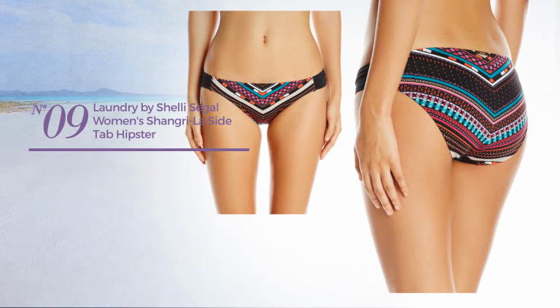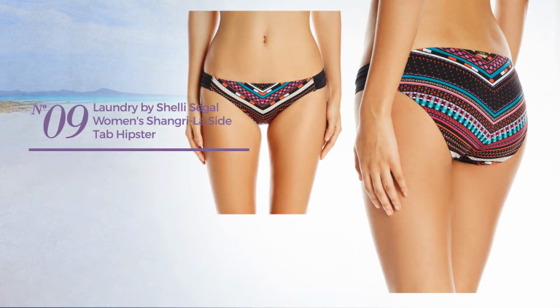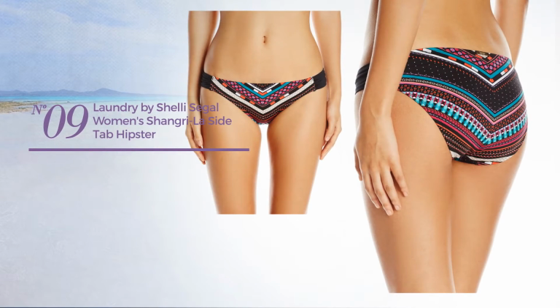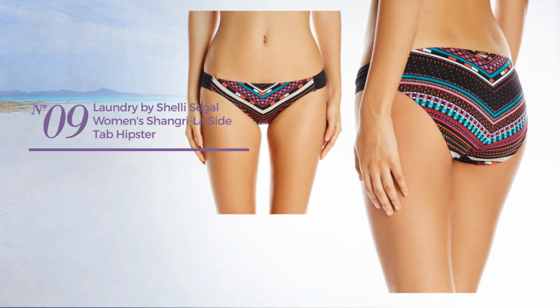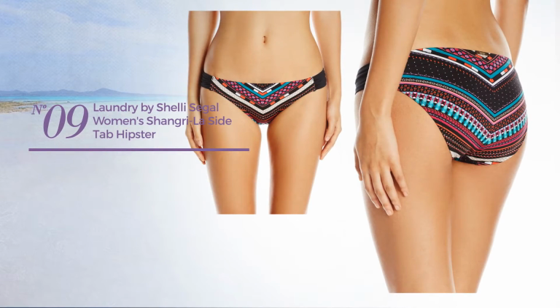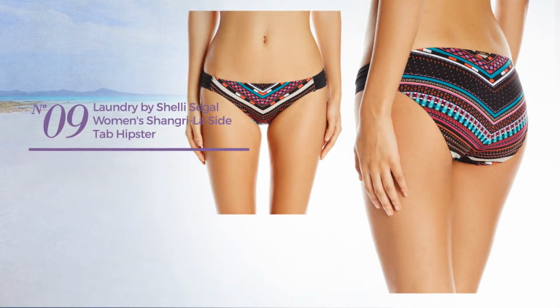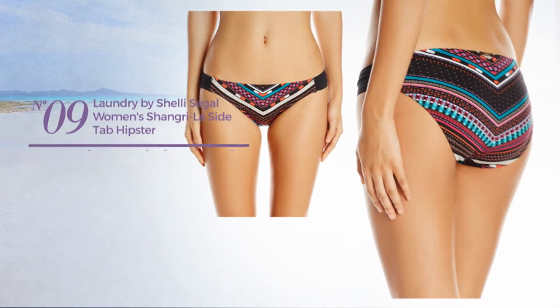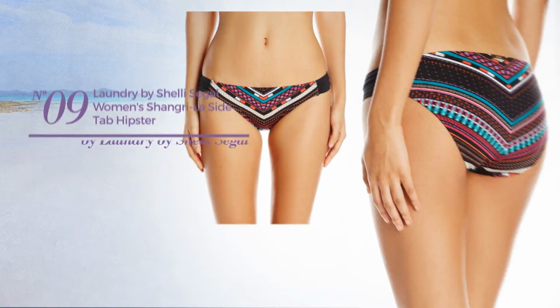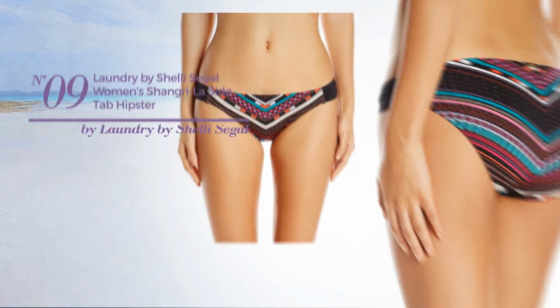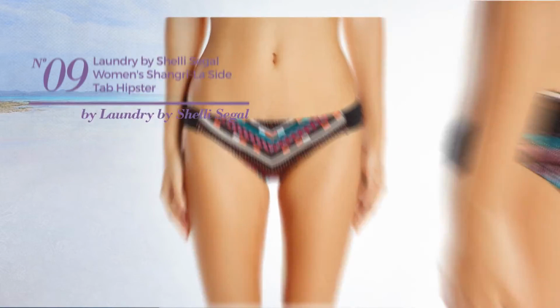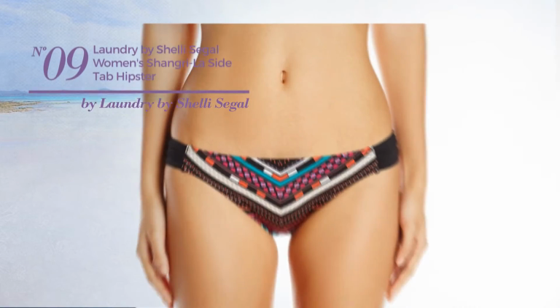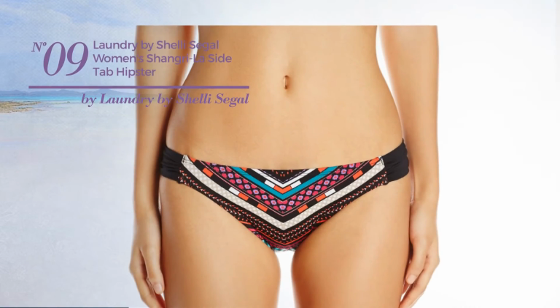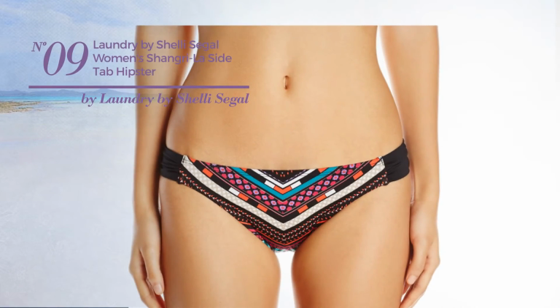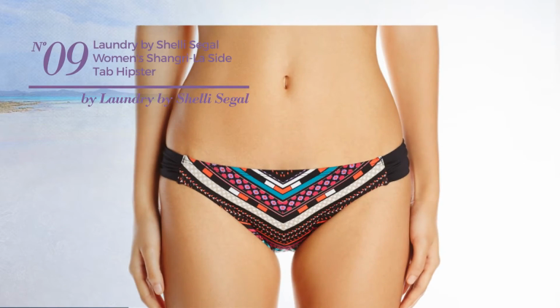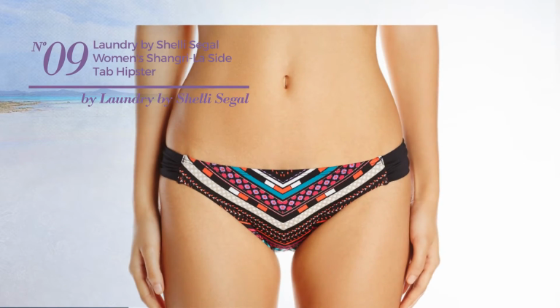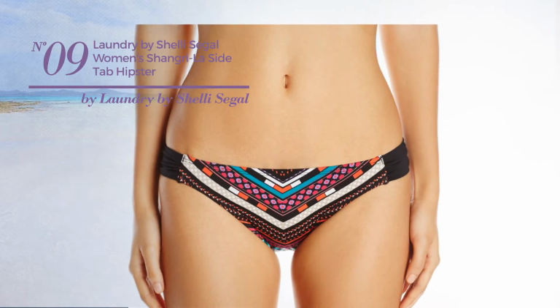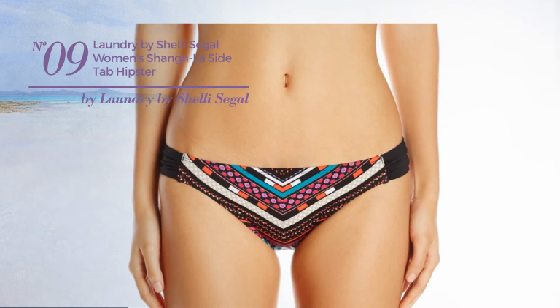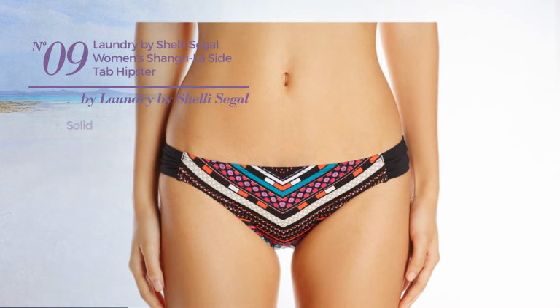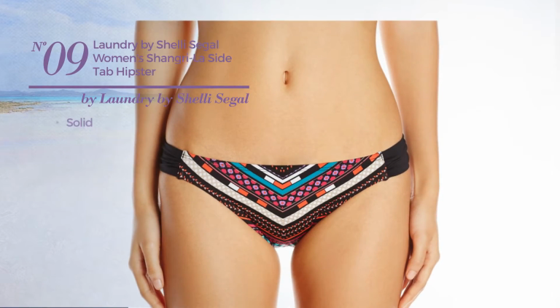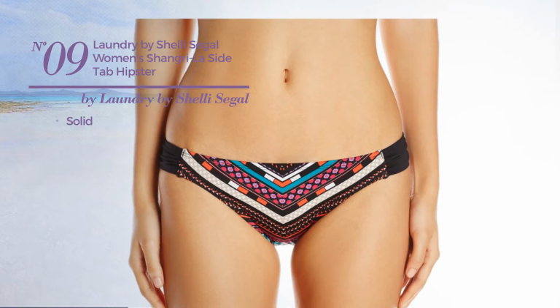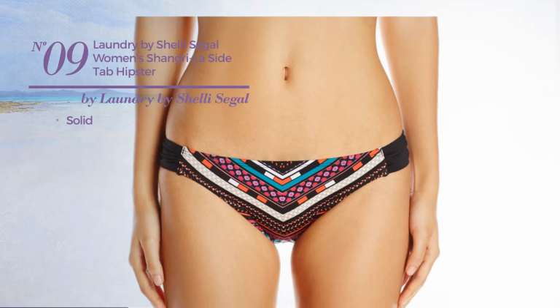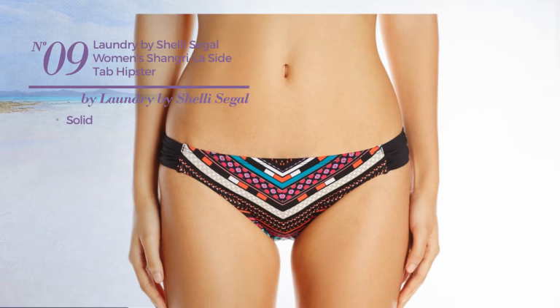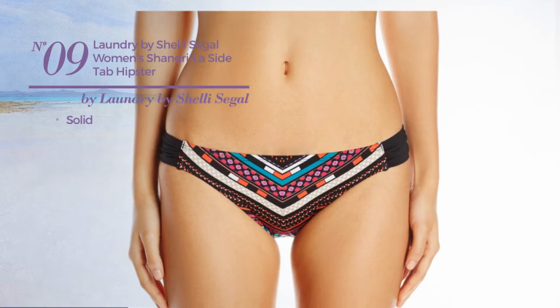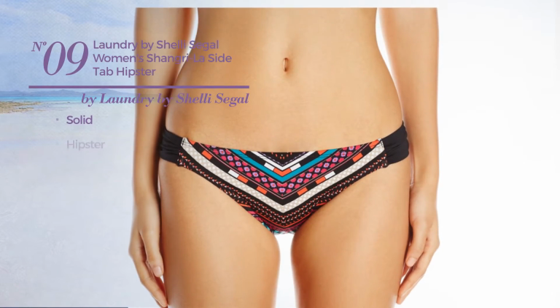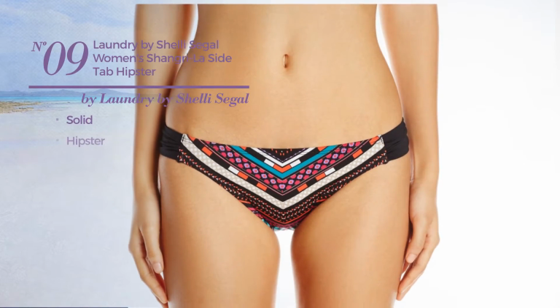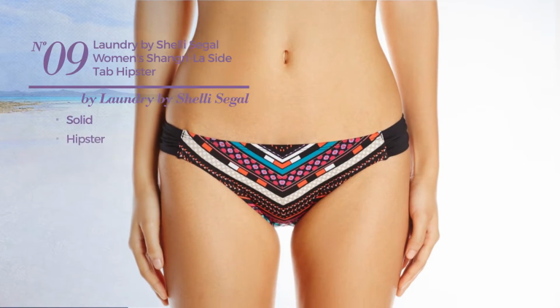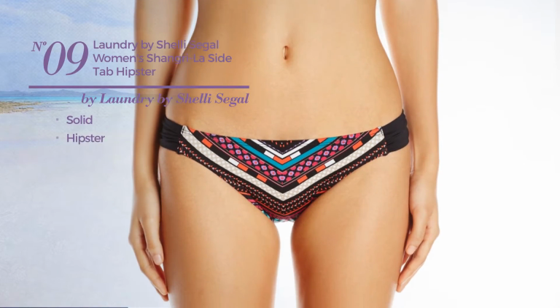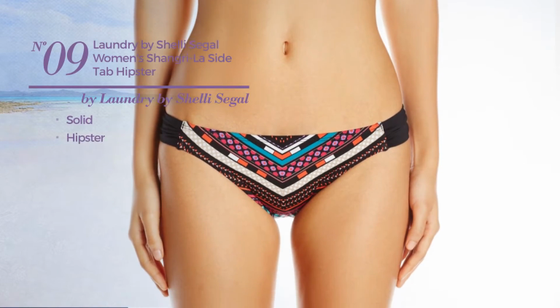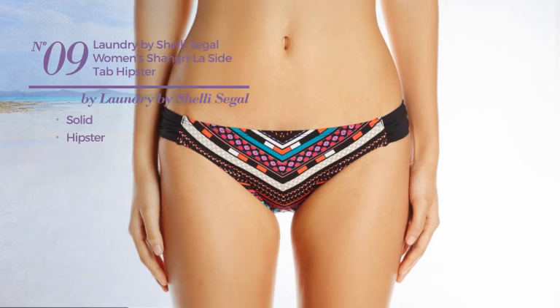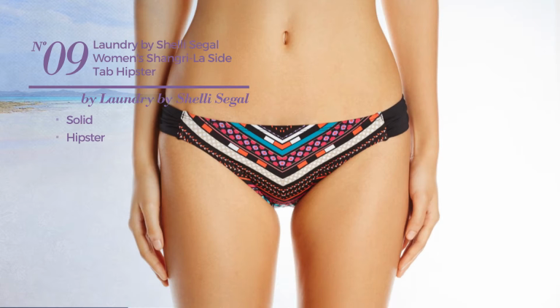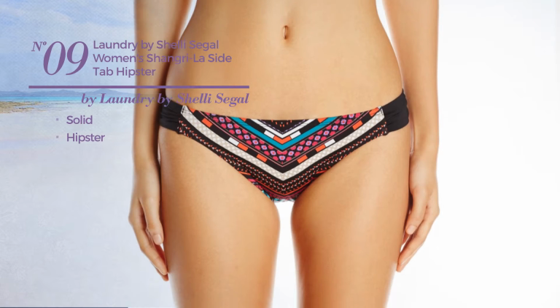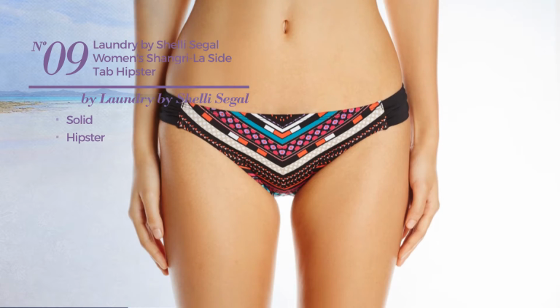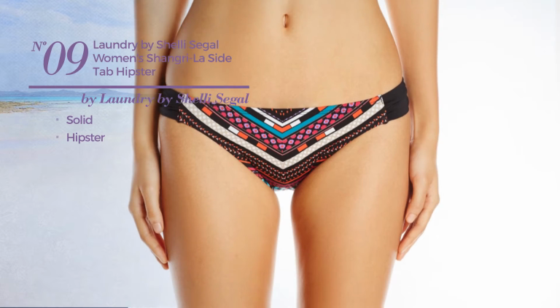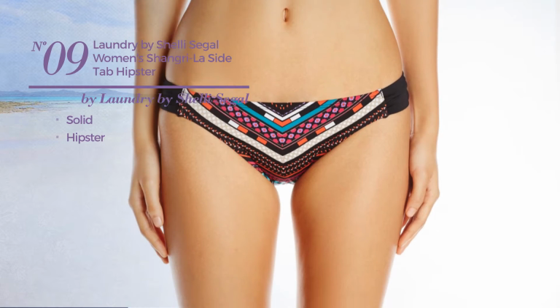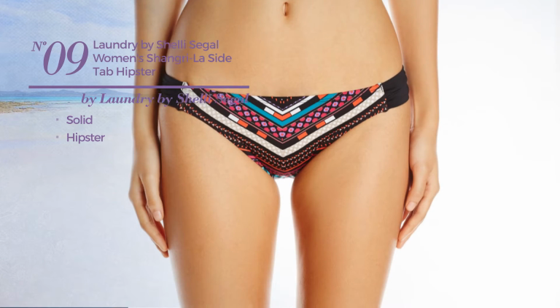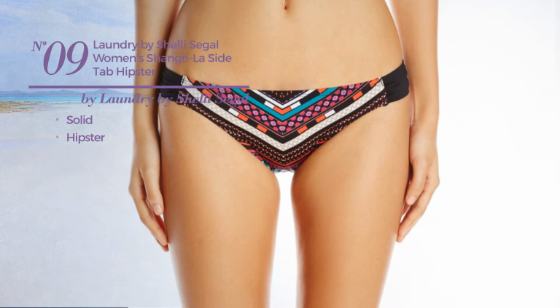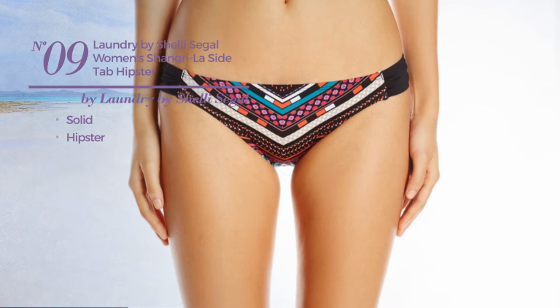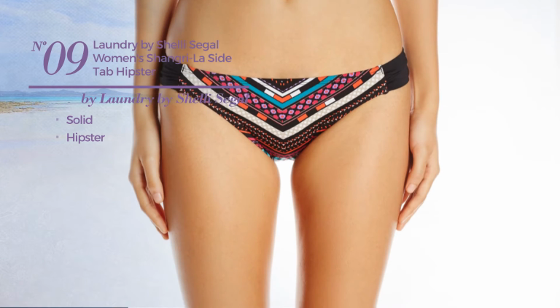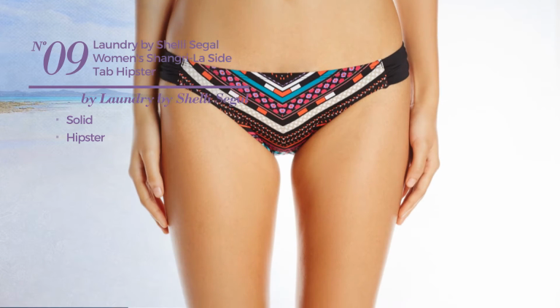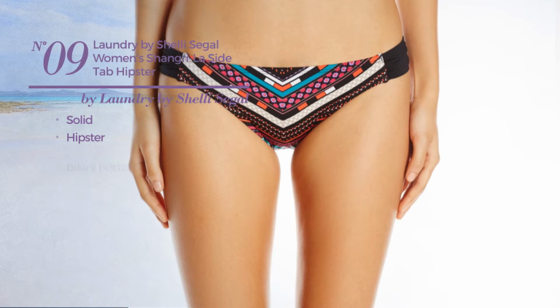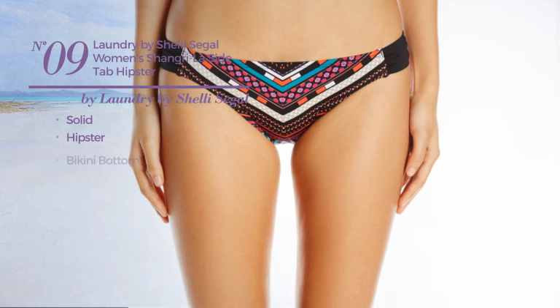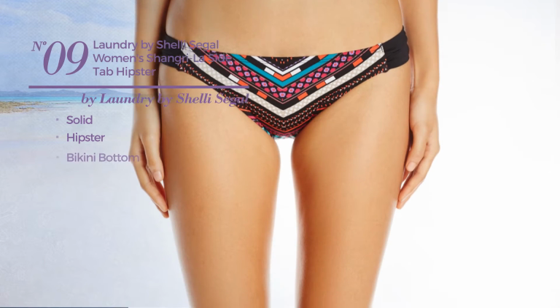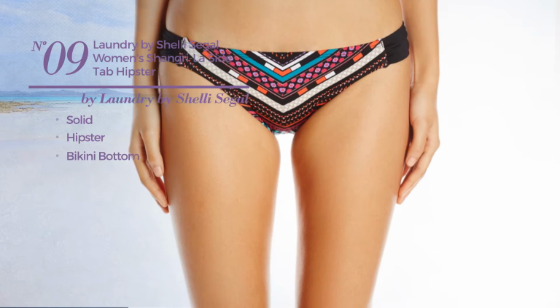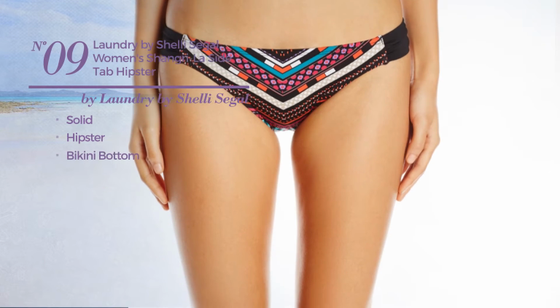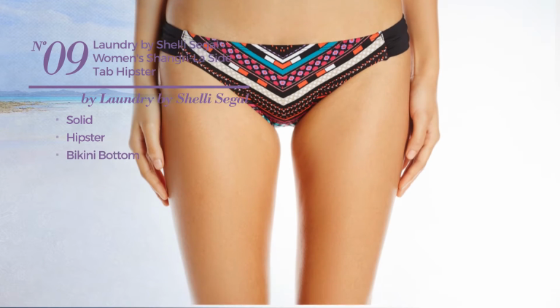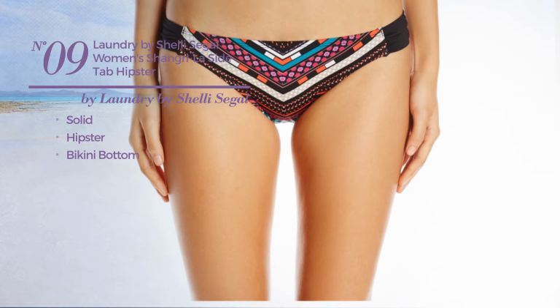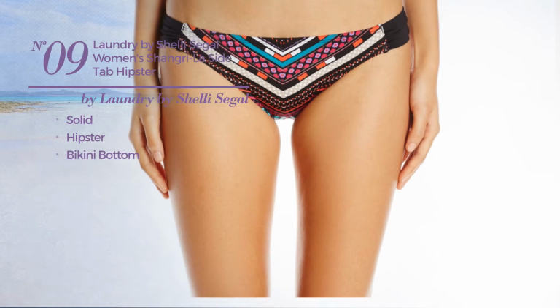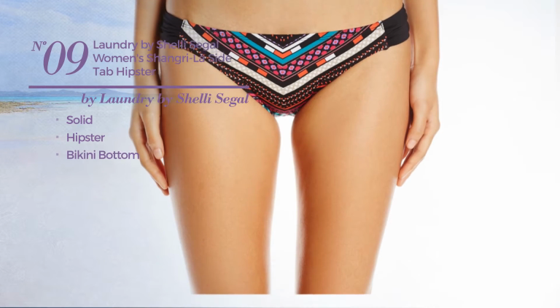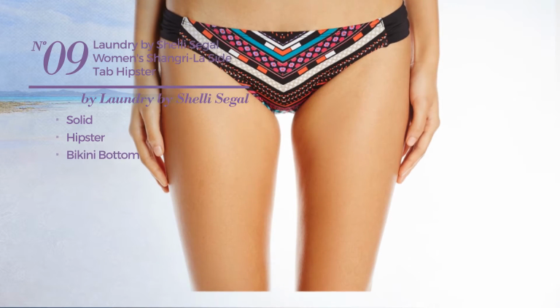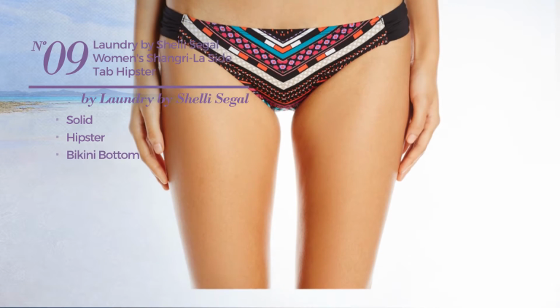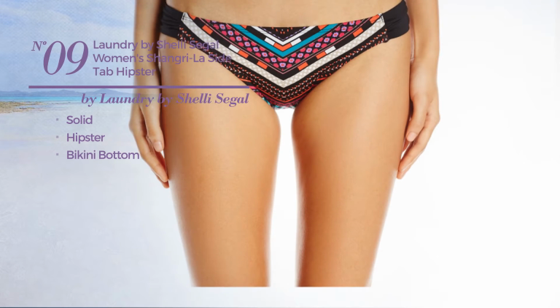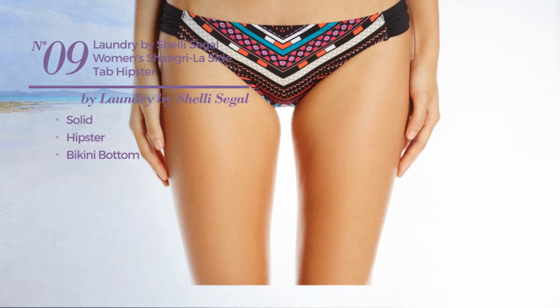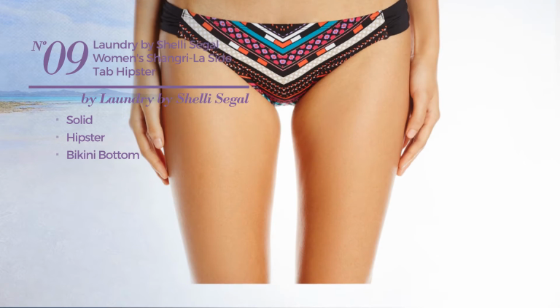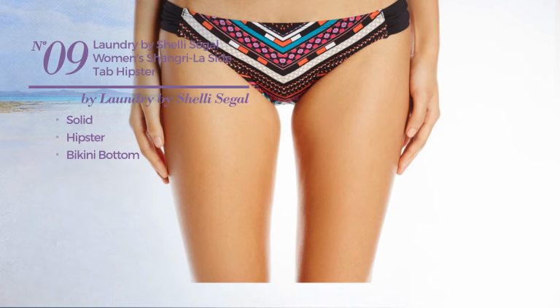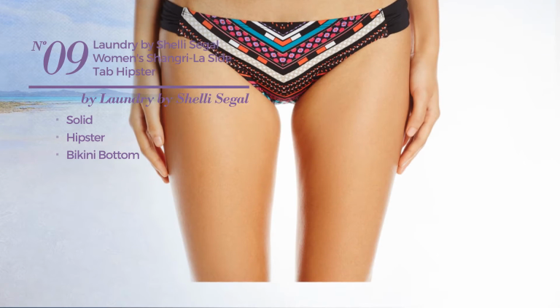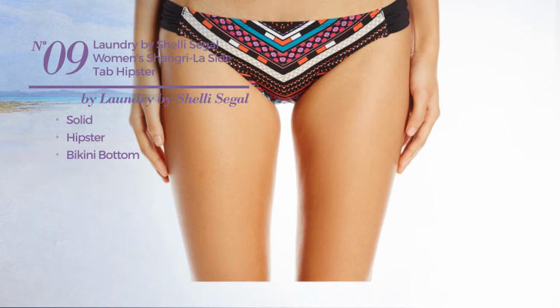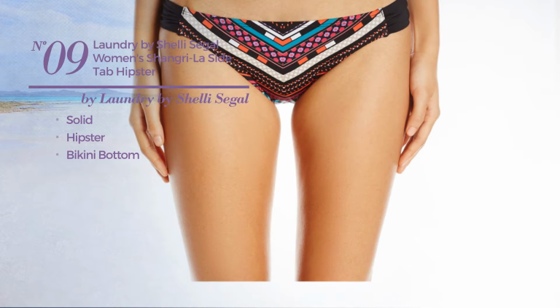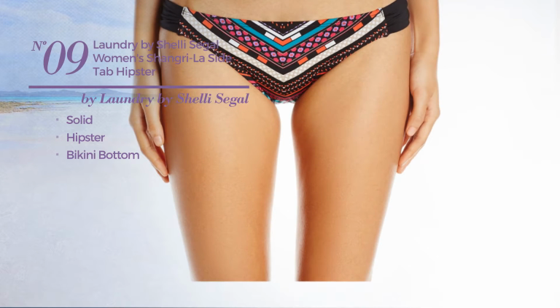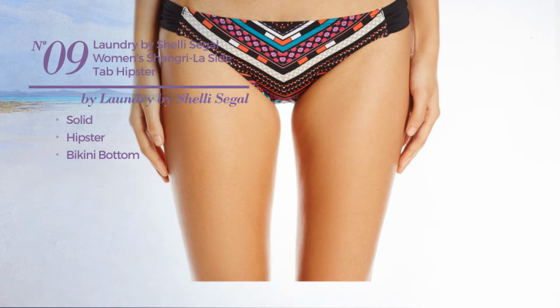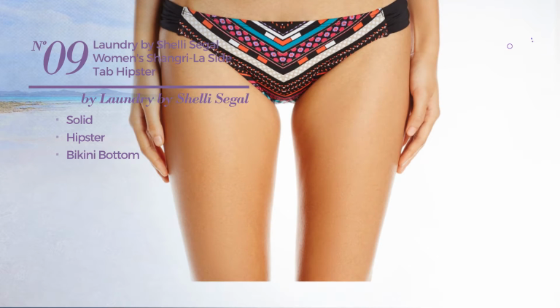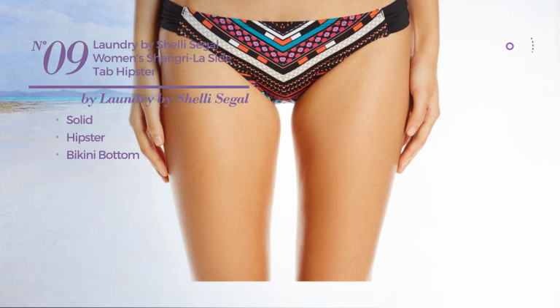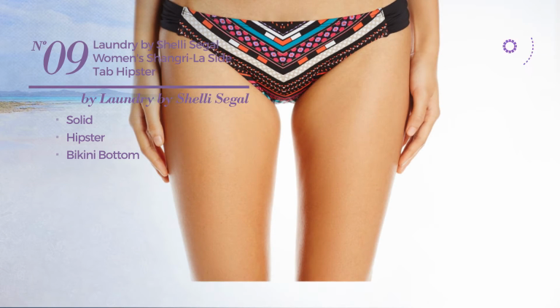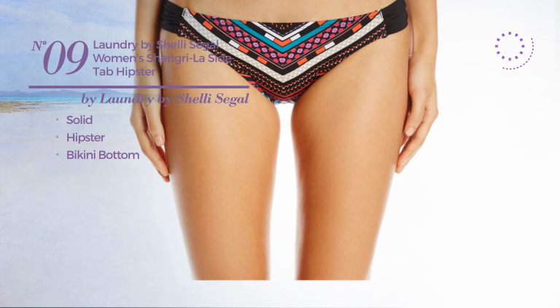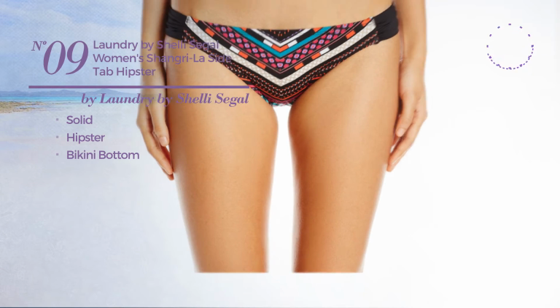Number 9. Featuring a solid hipster inspired design, with a bikini bottom. Available in 2 colors.